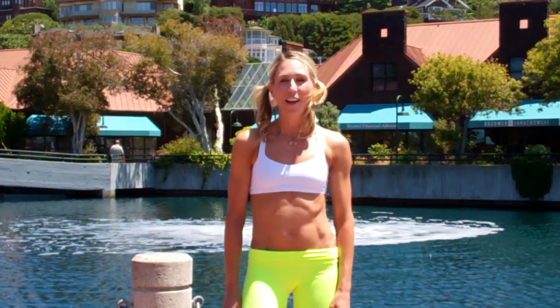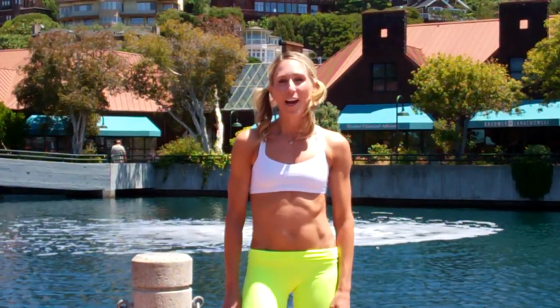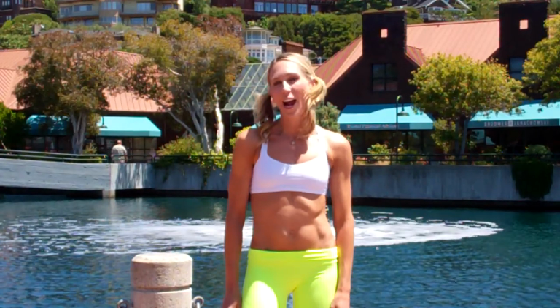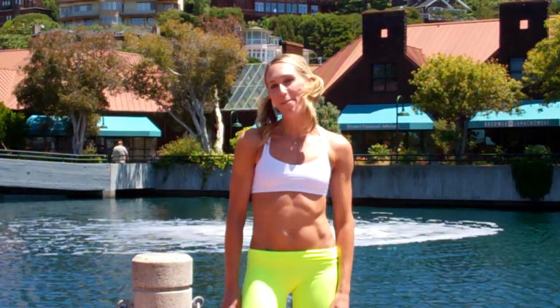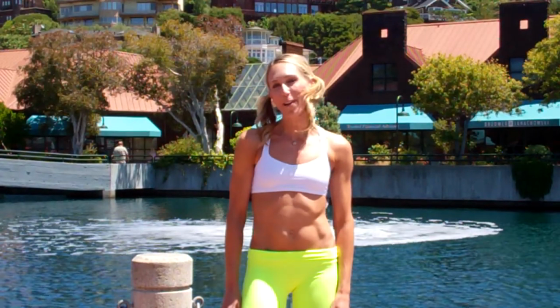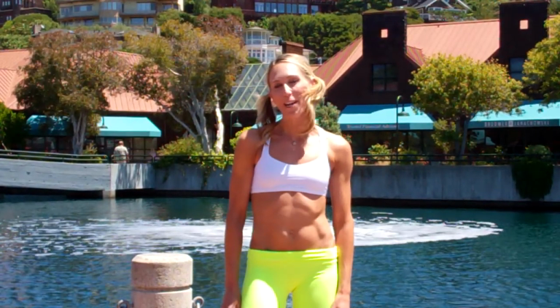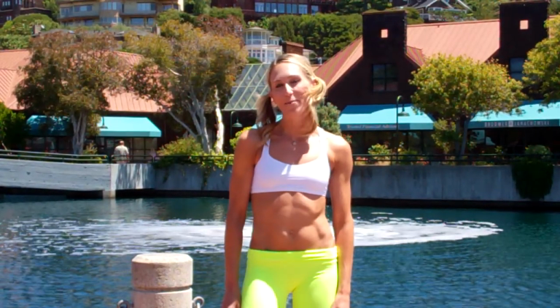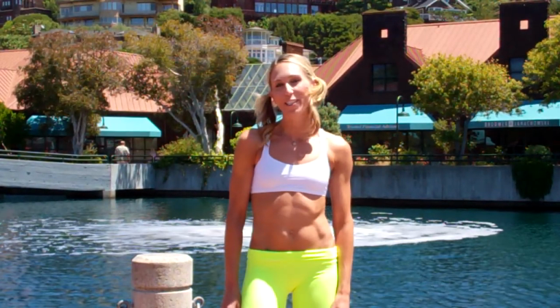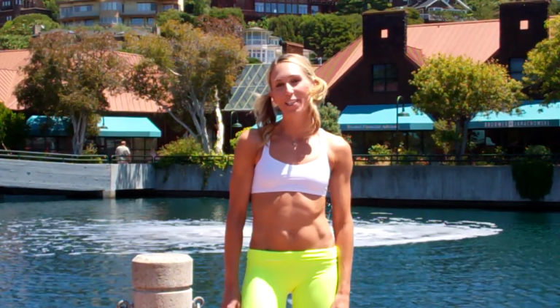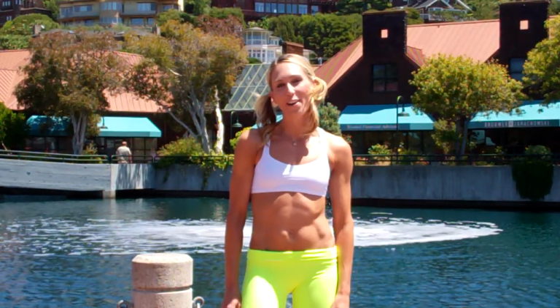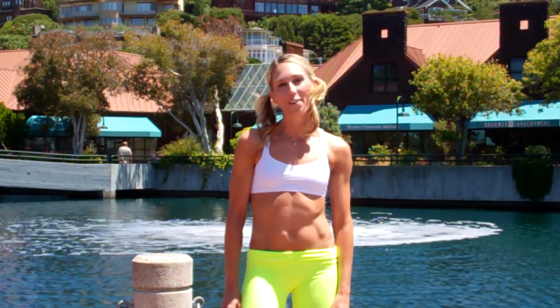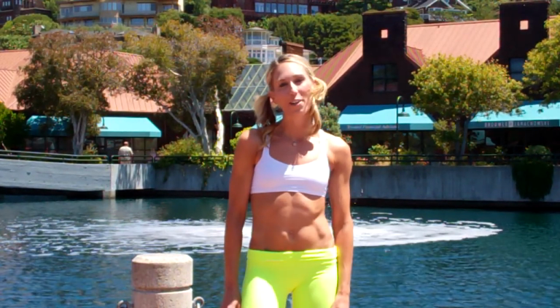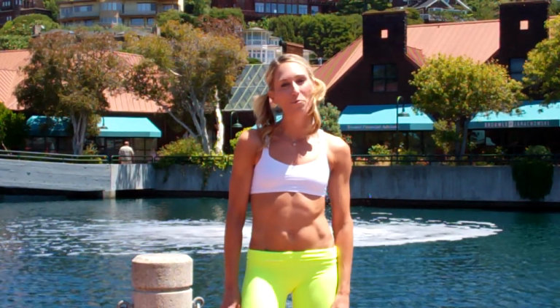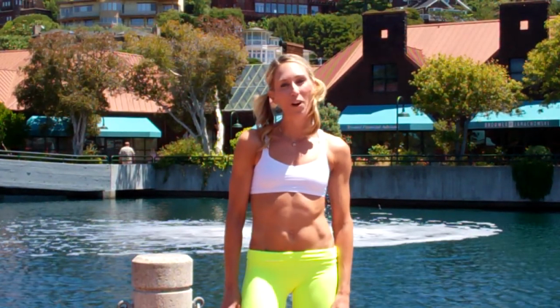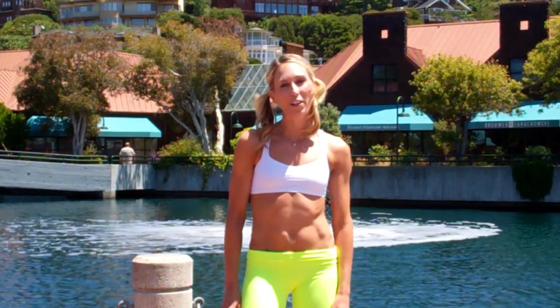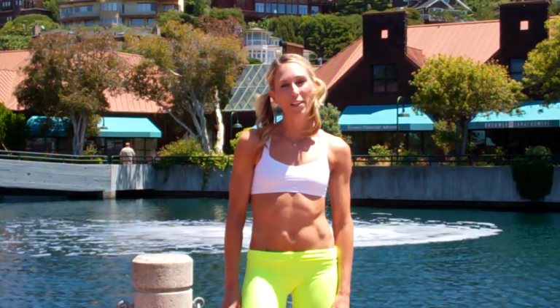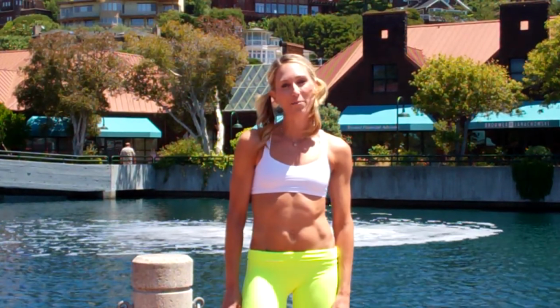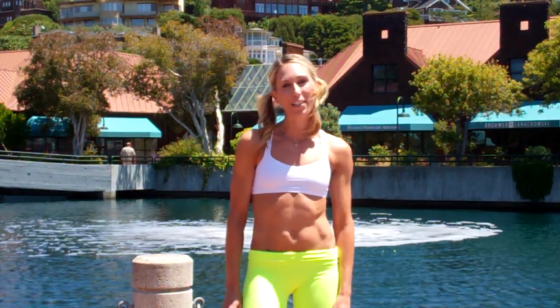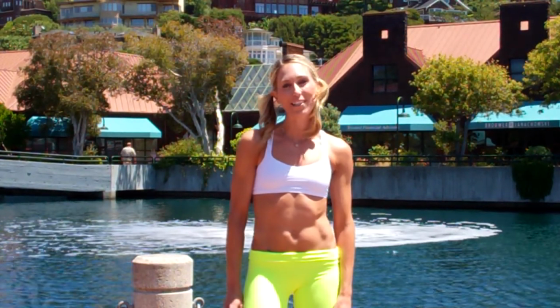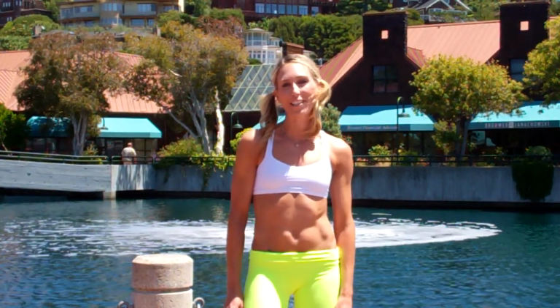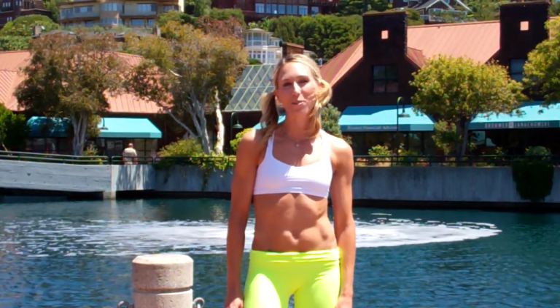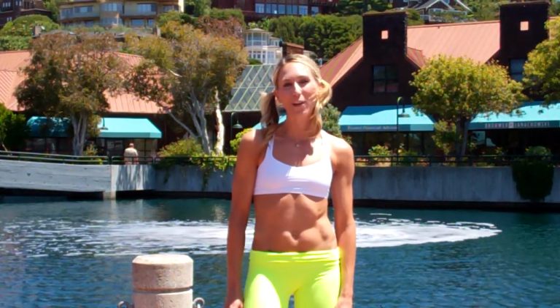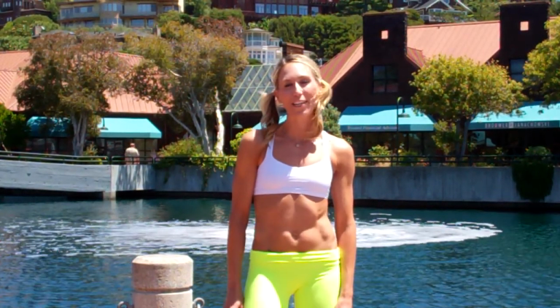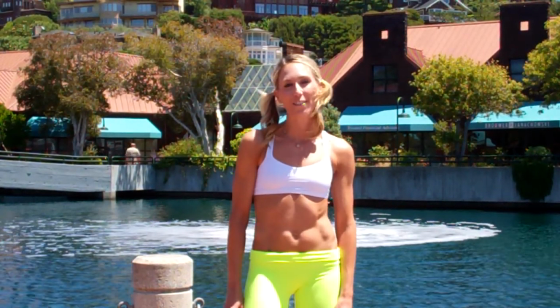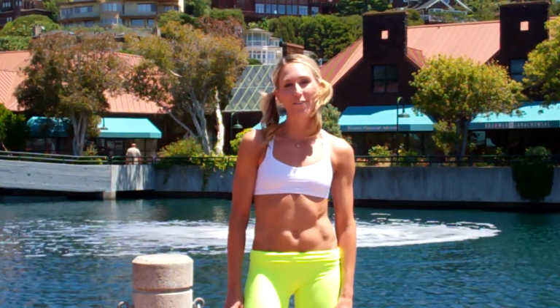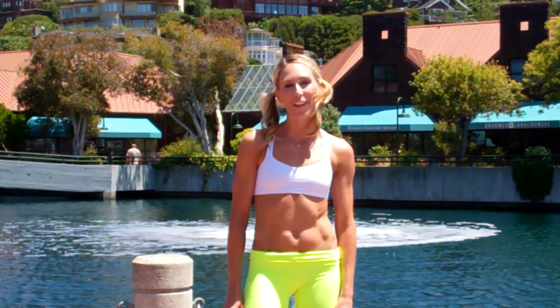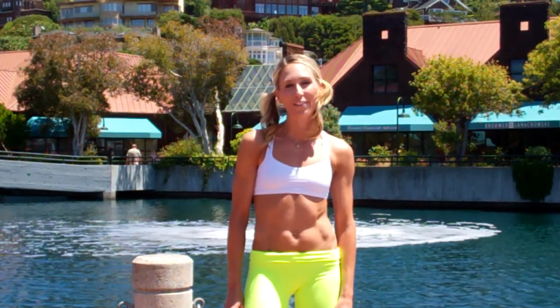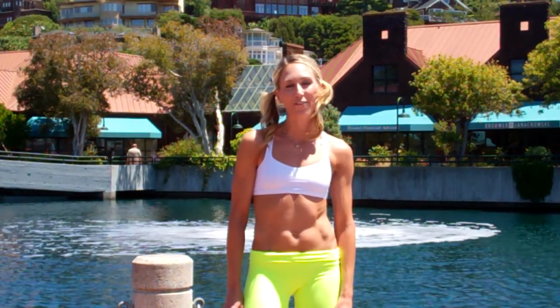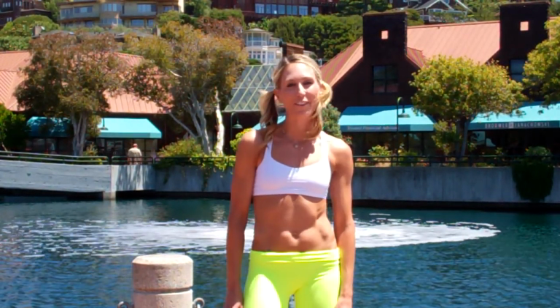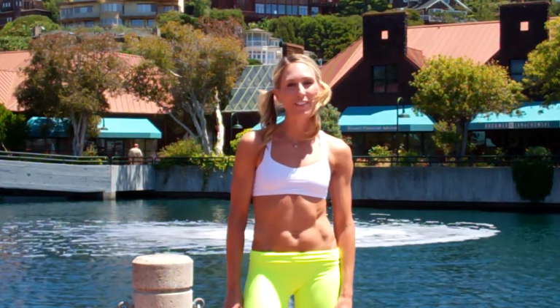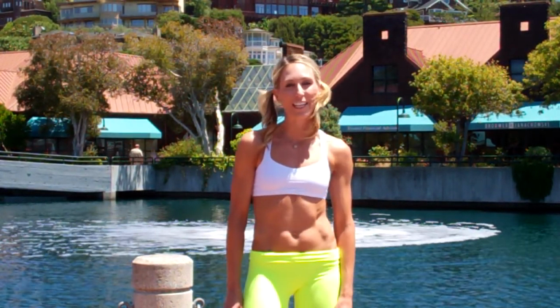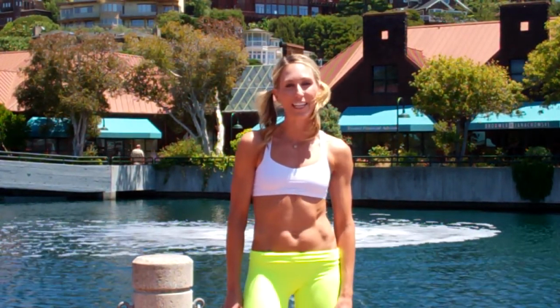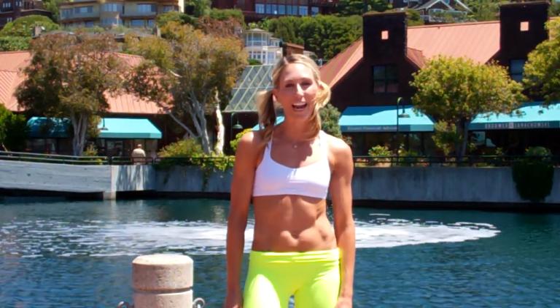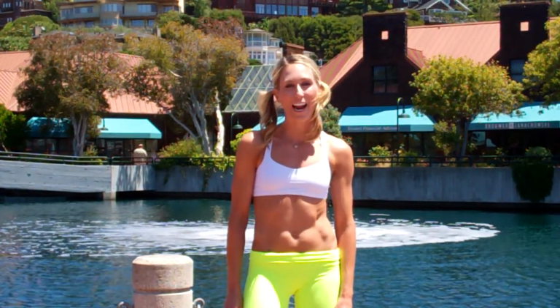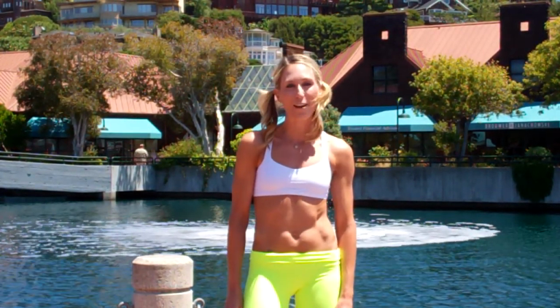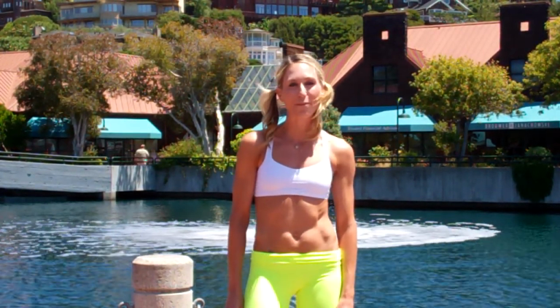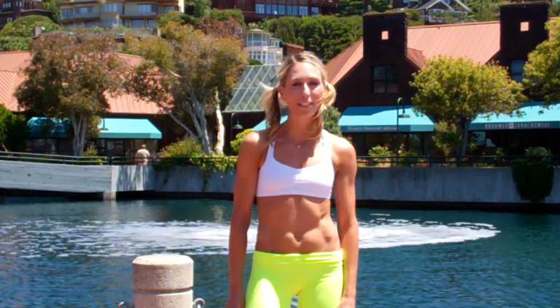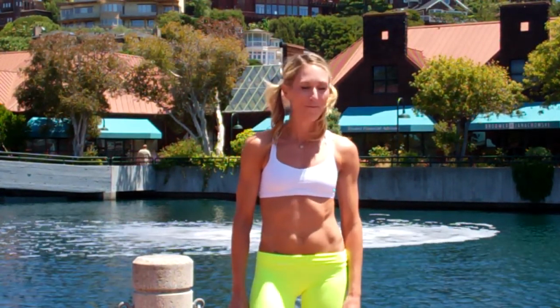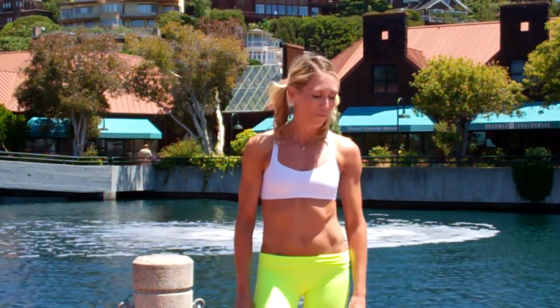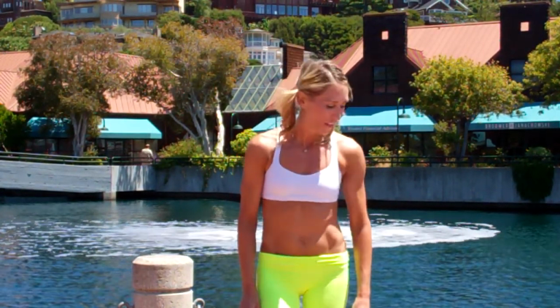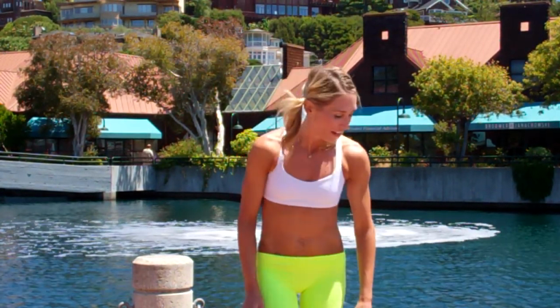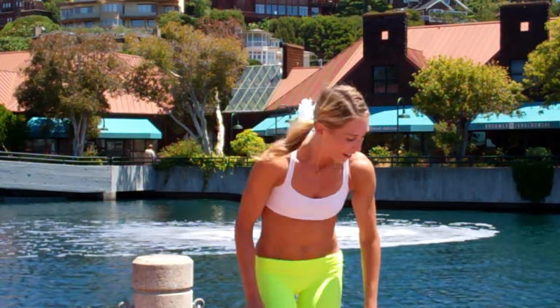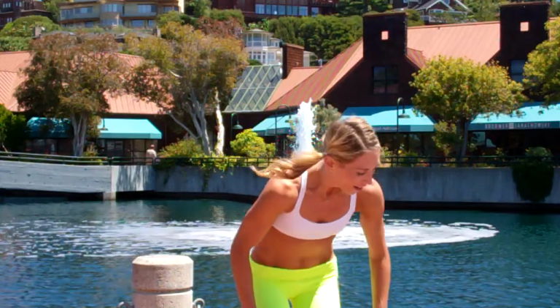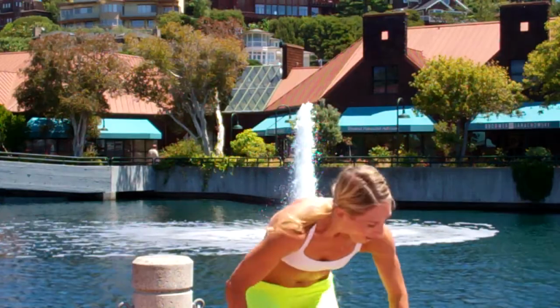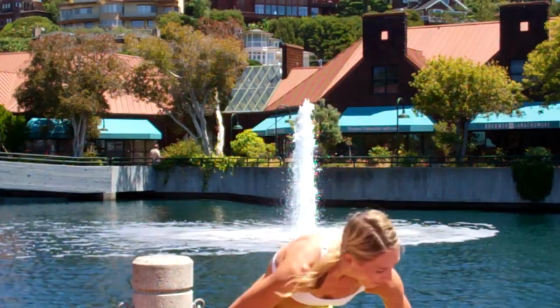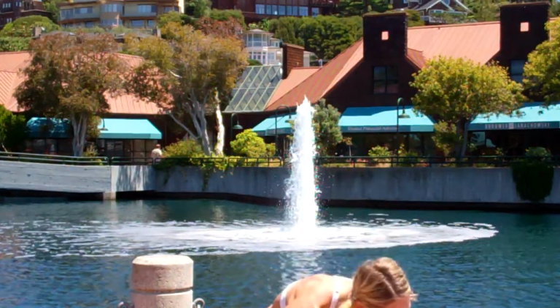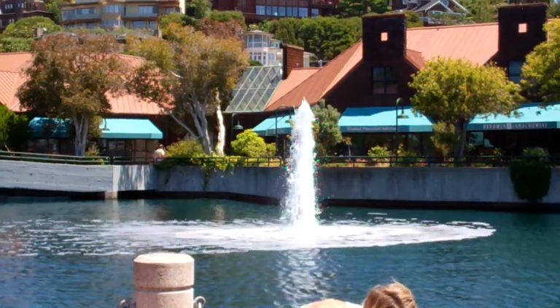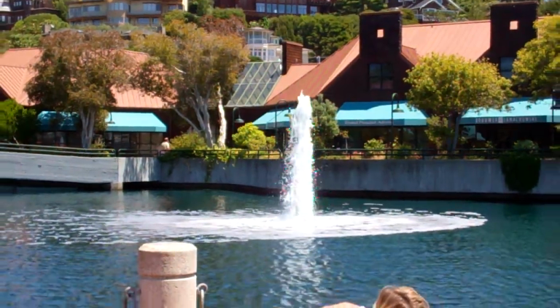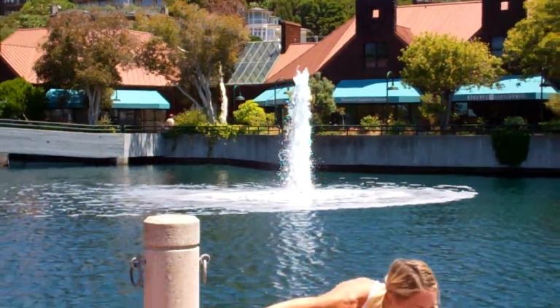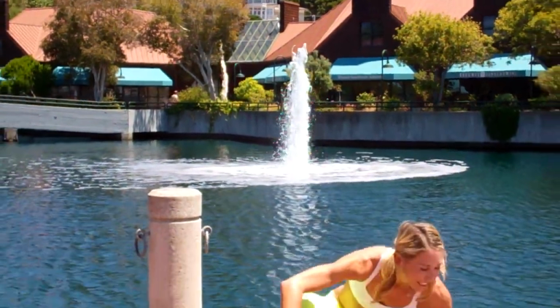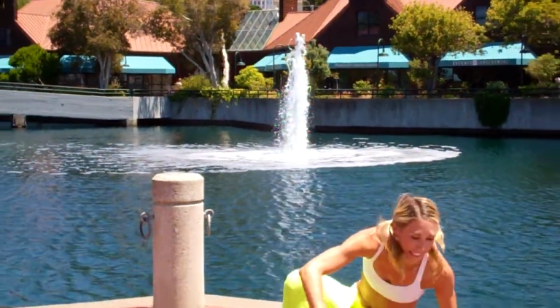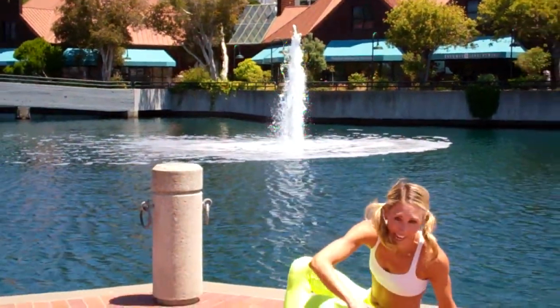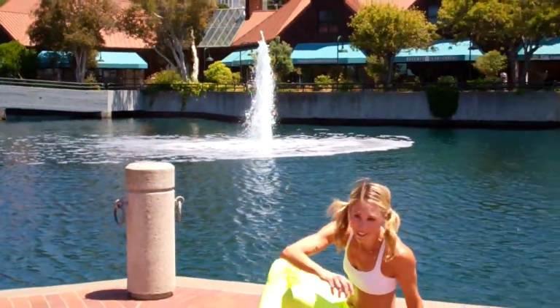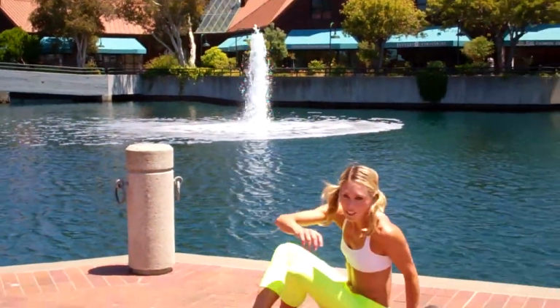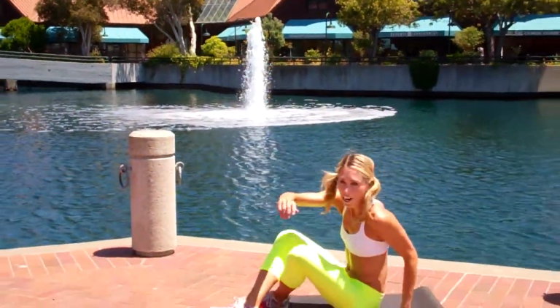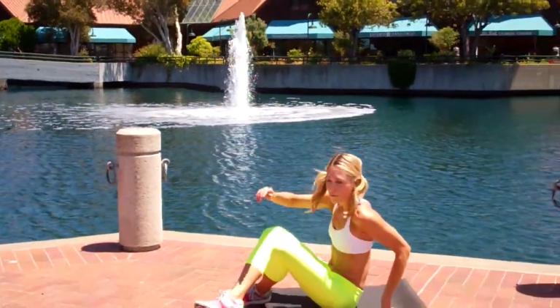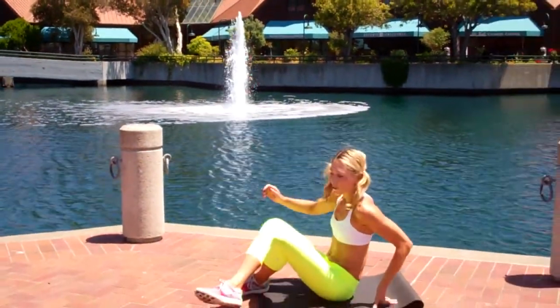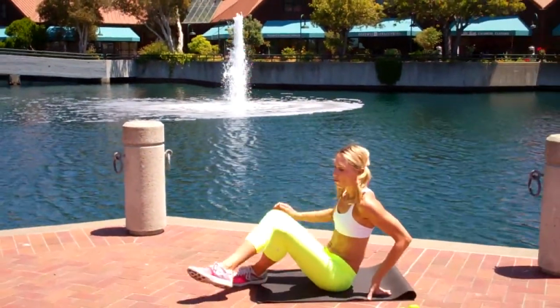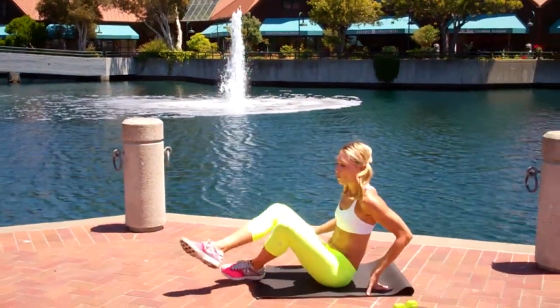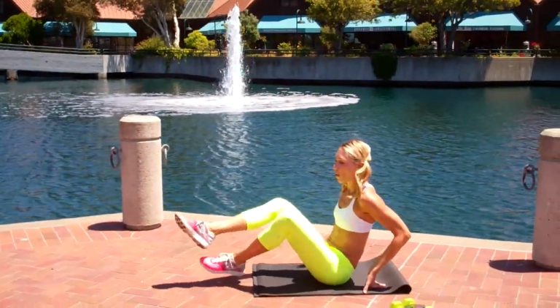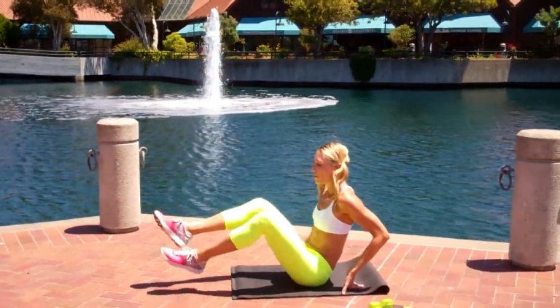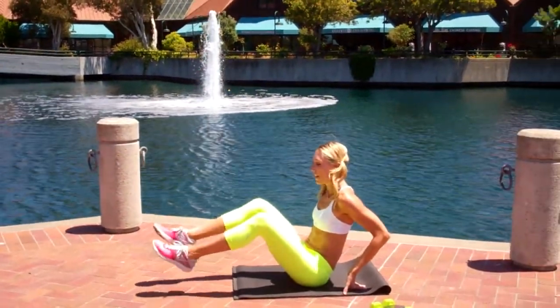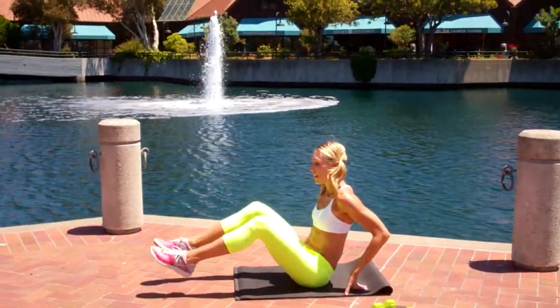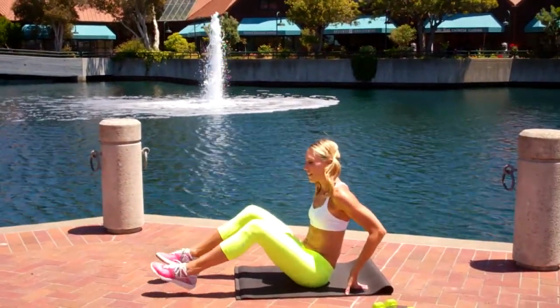Hi, my name is Sloan and welcome to this week's Fit for 15 Abs. Set your timers for one minute.